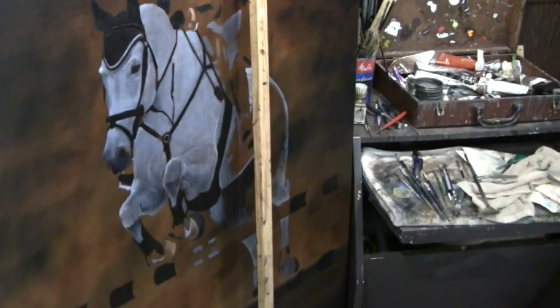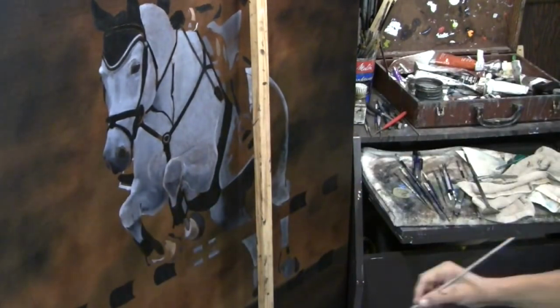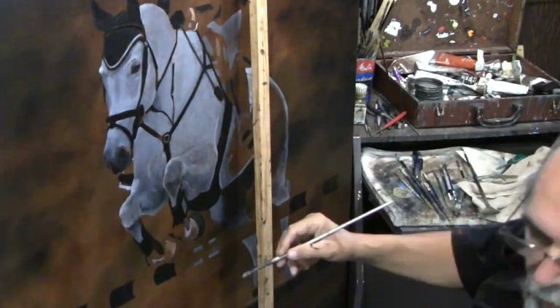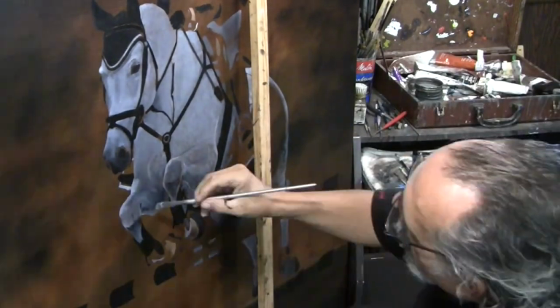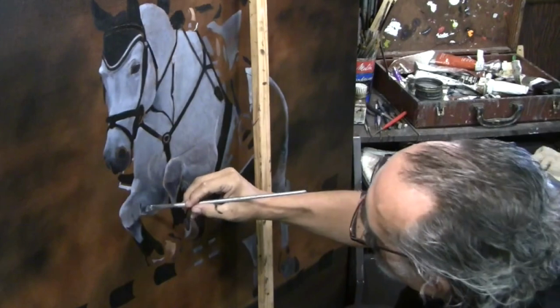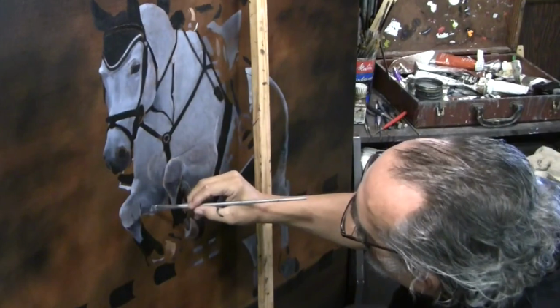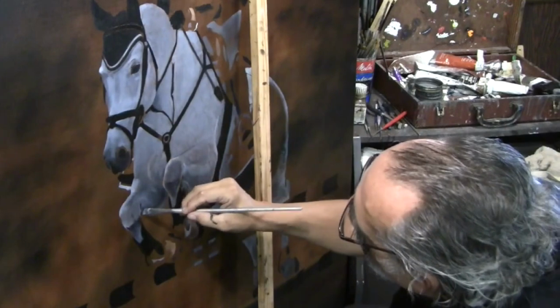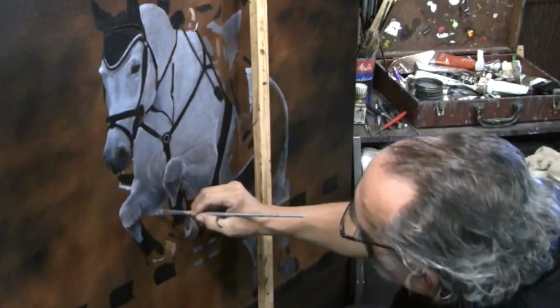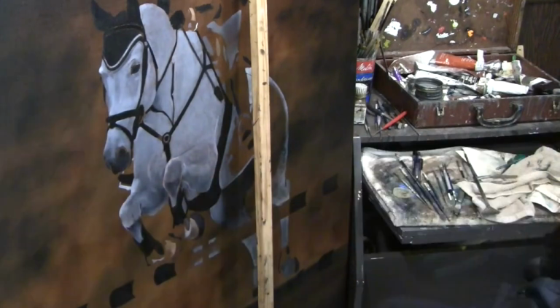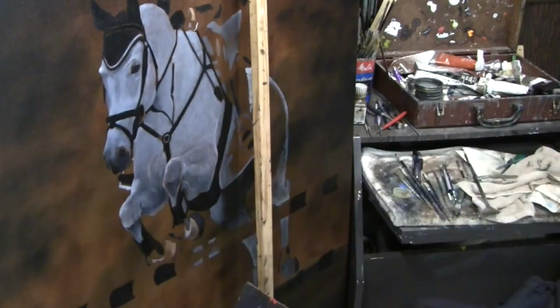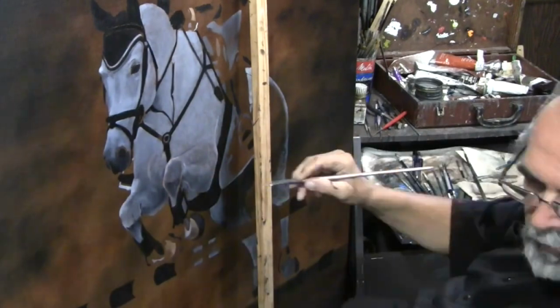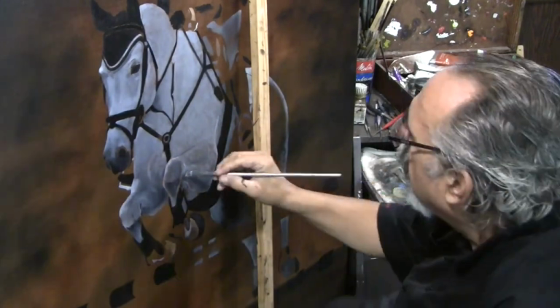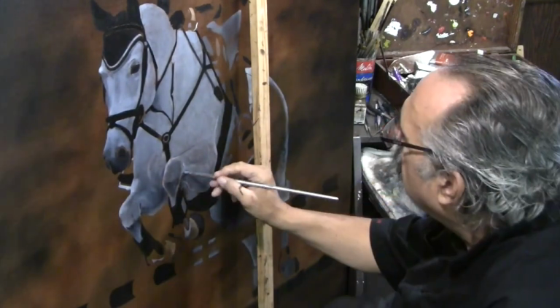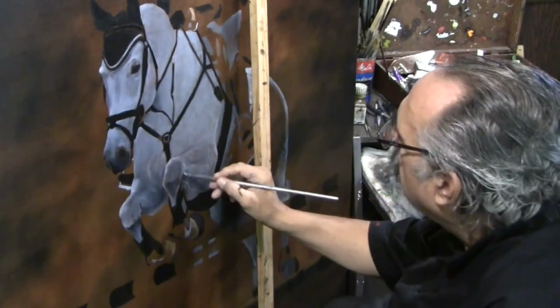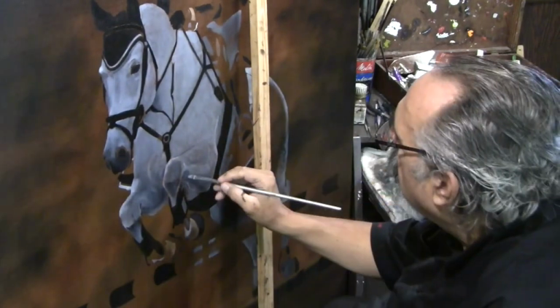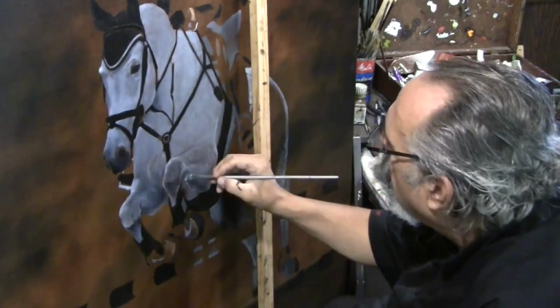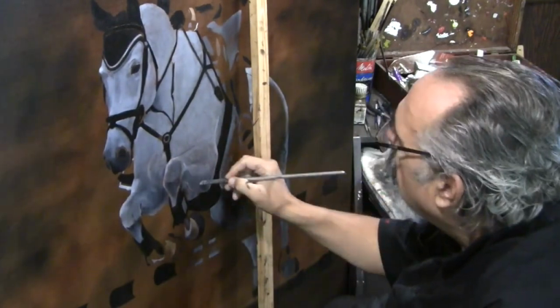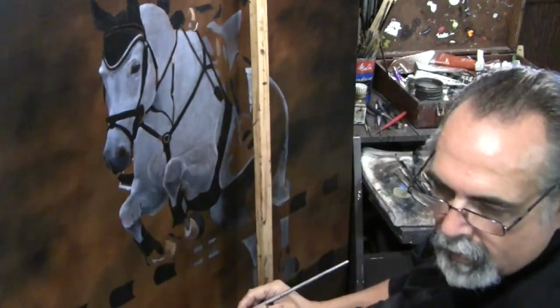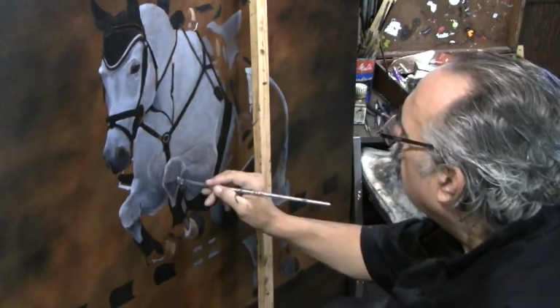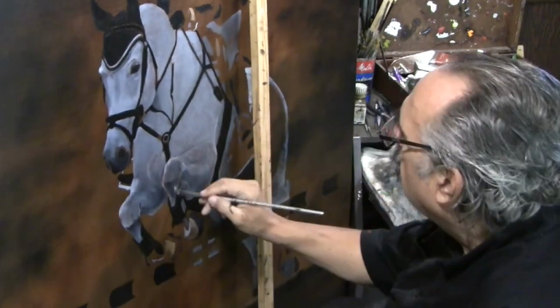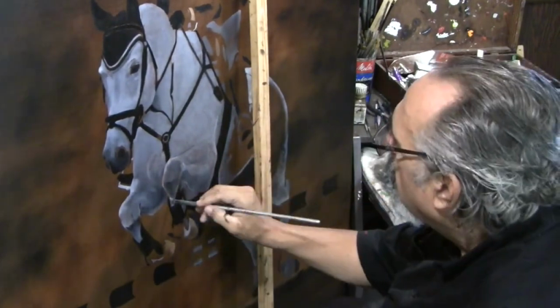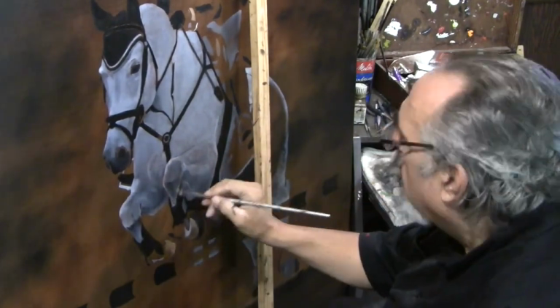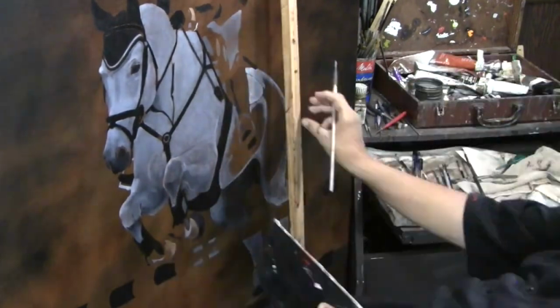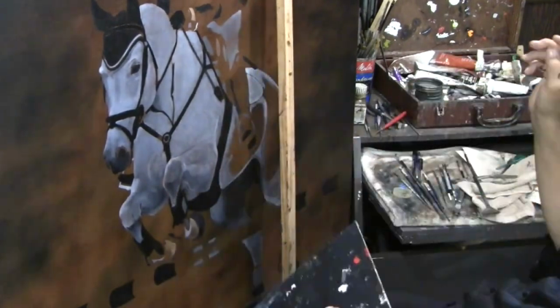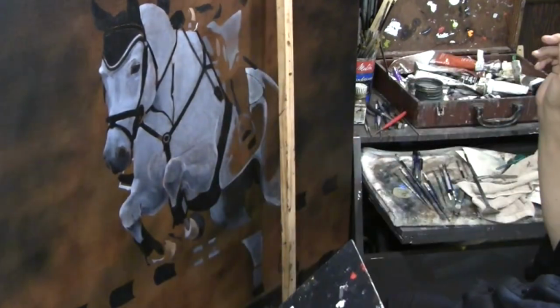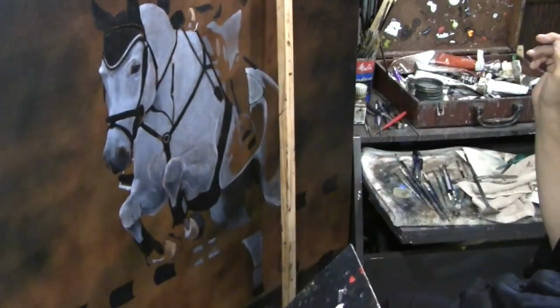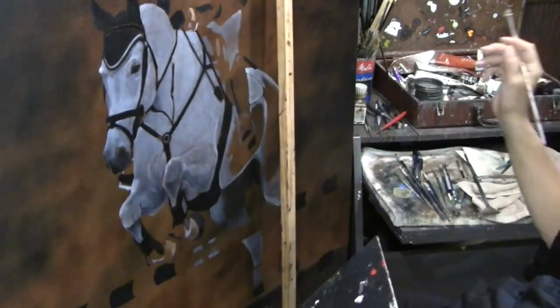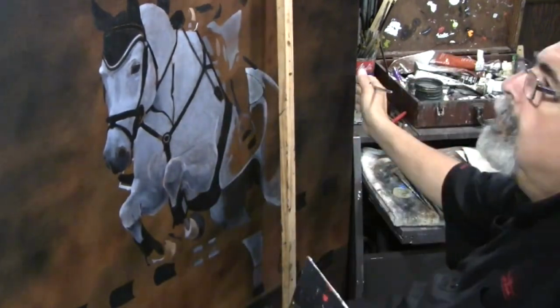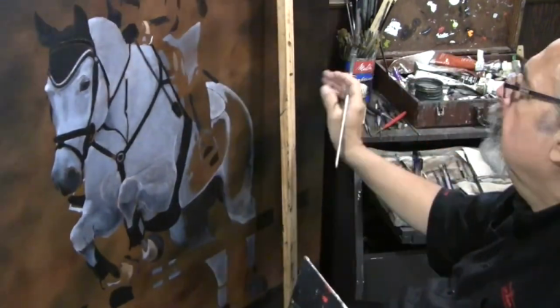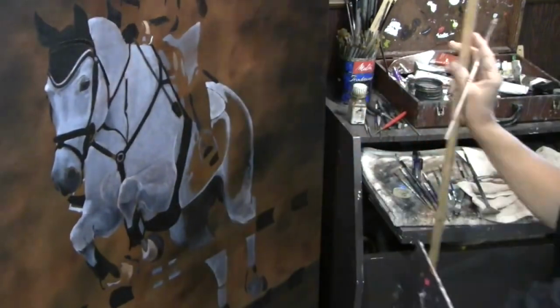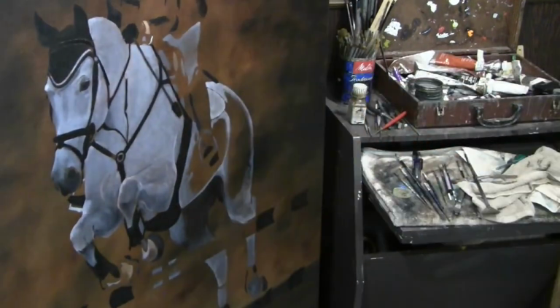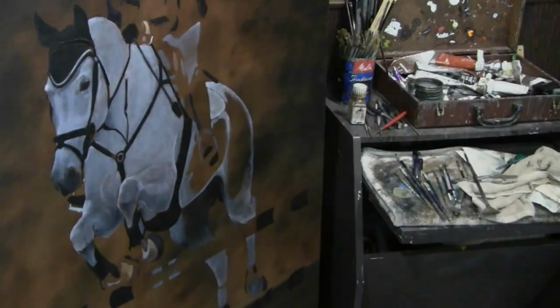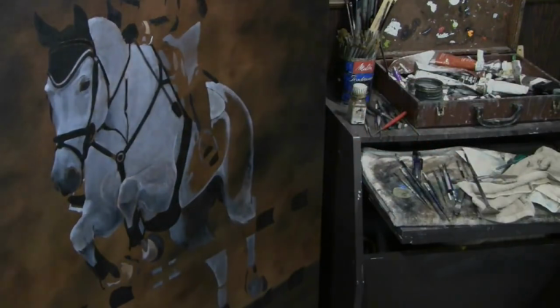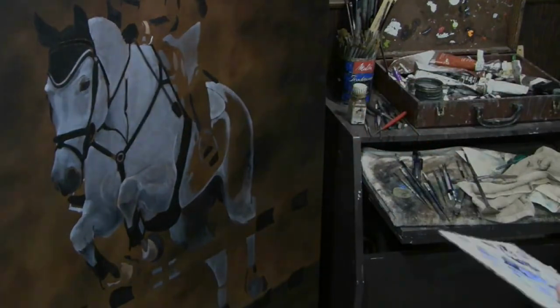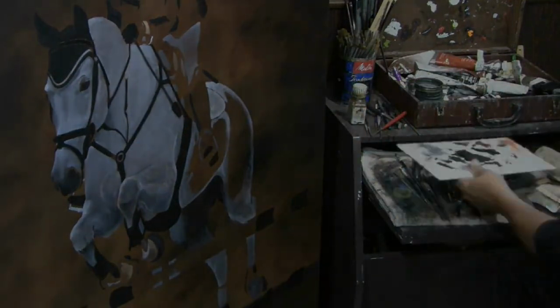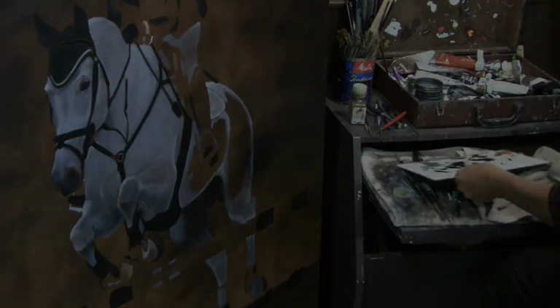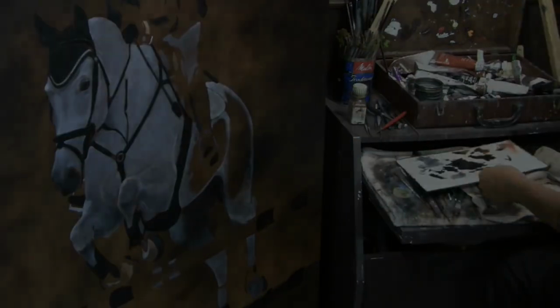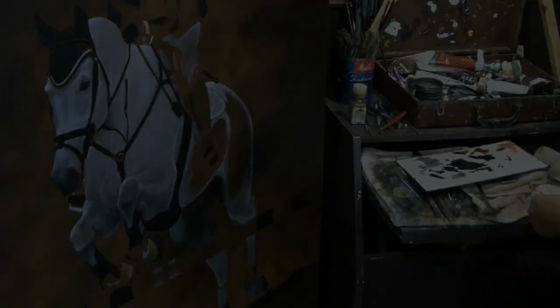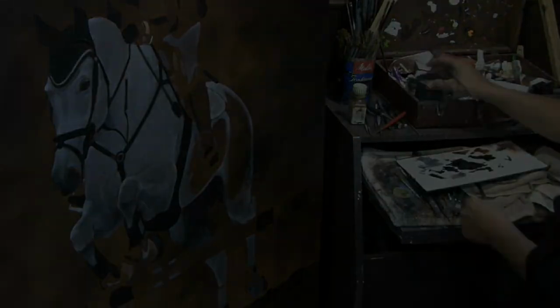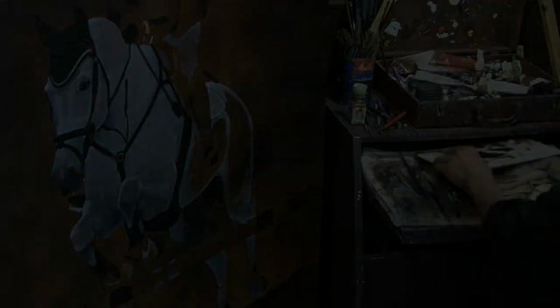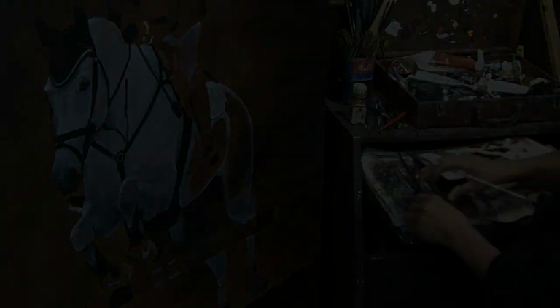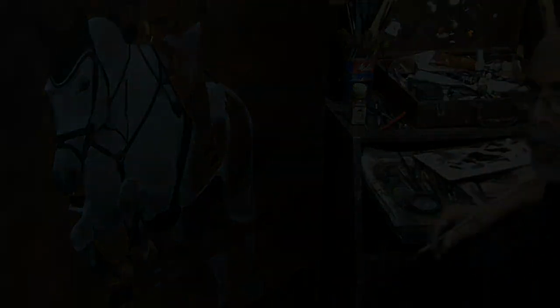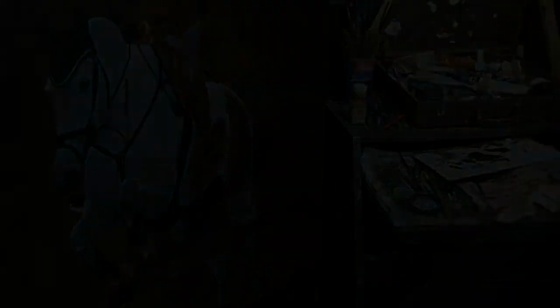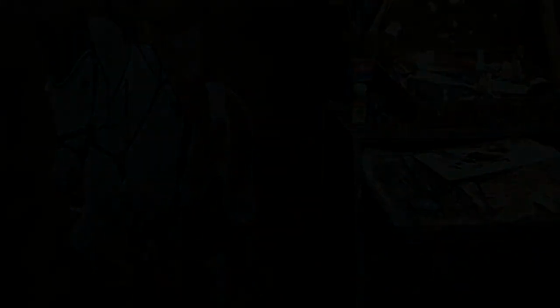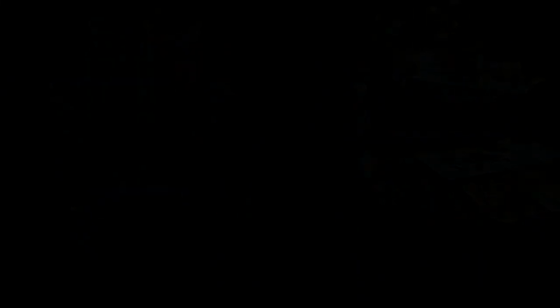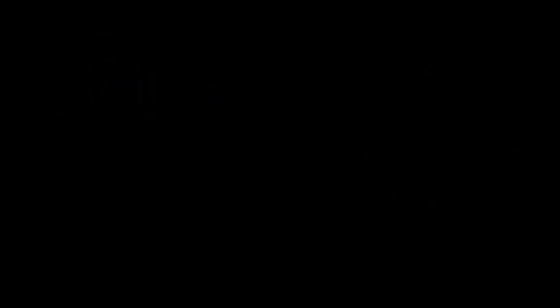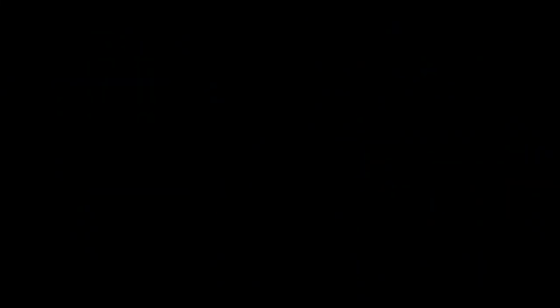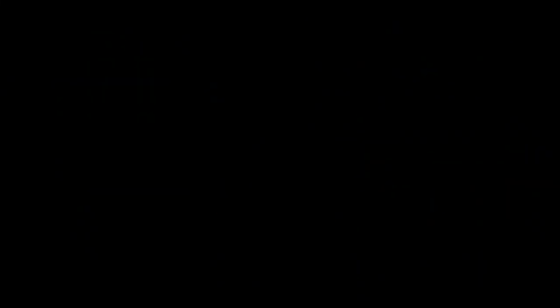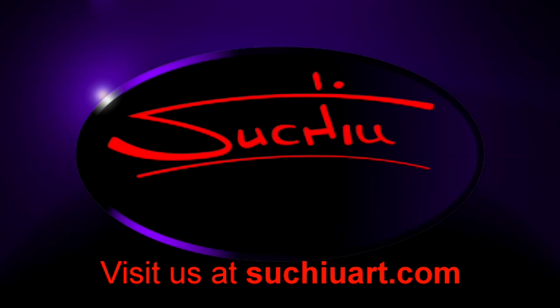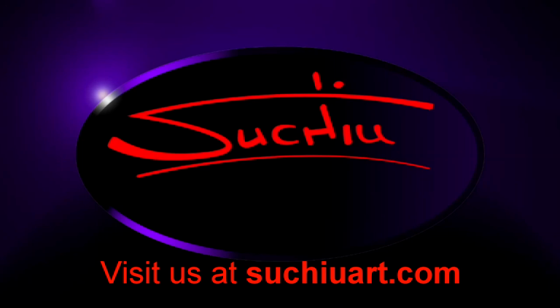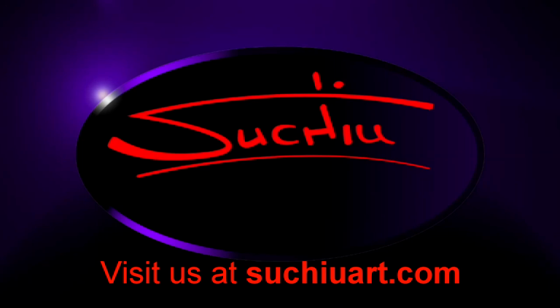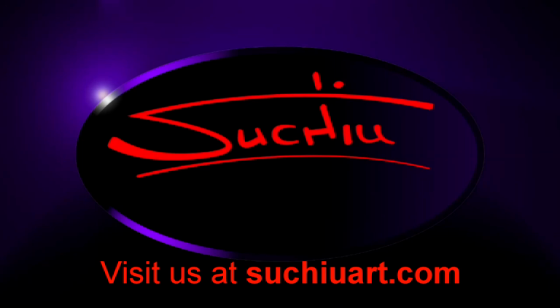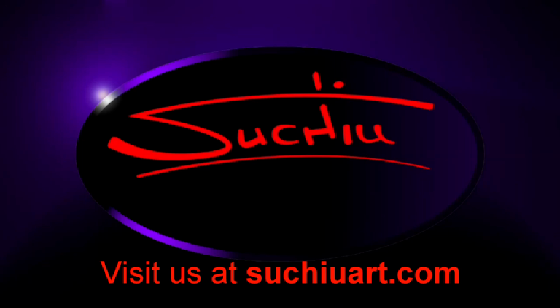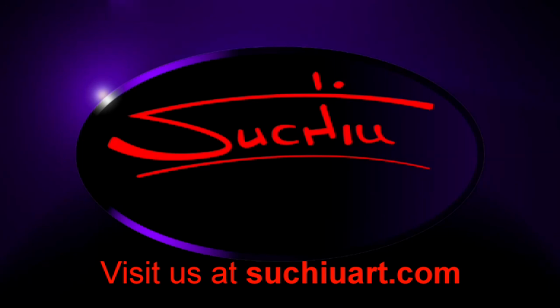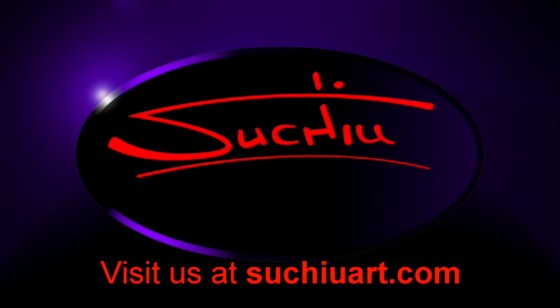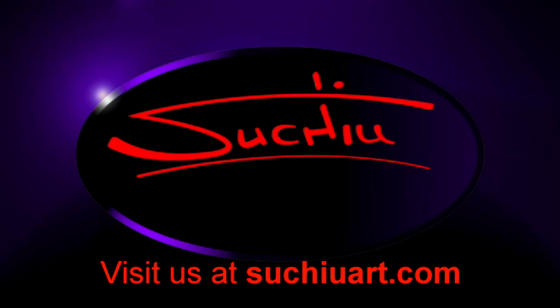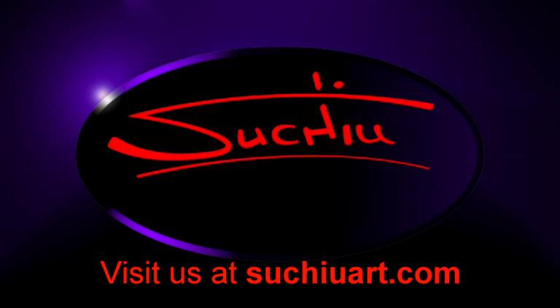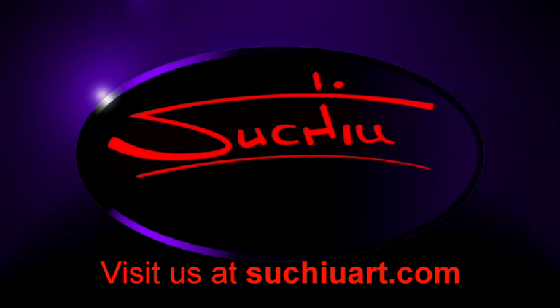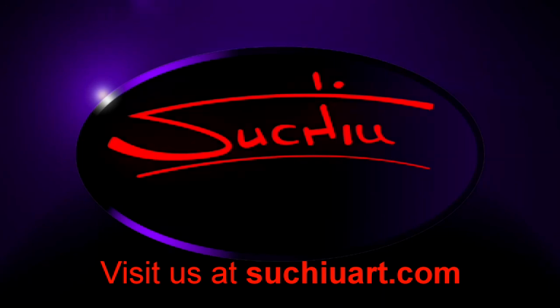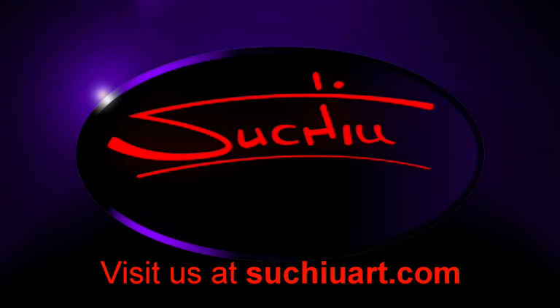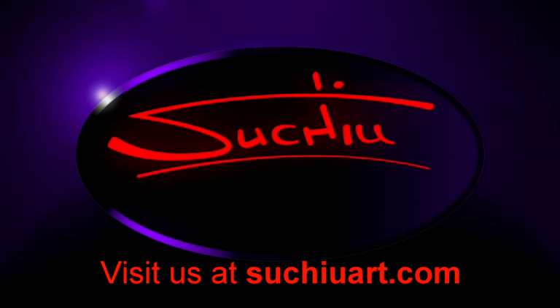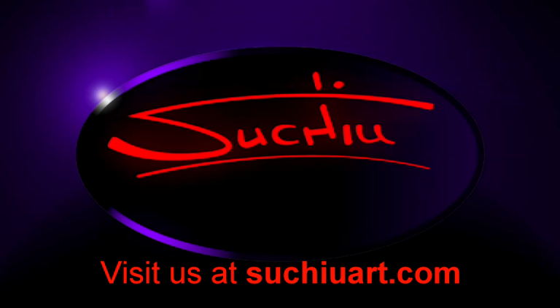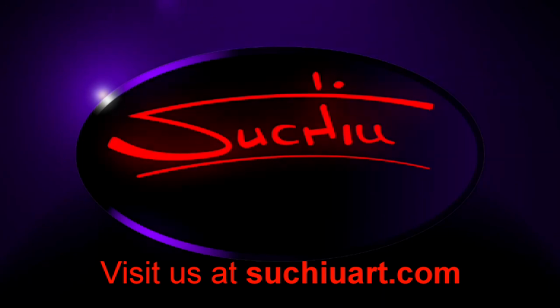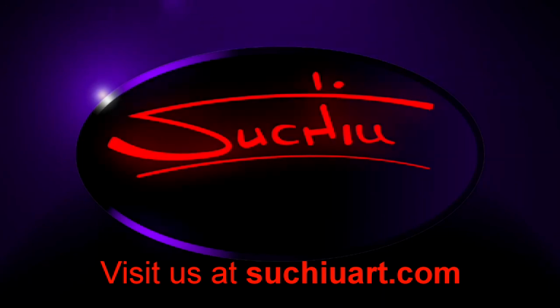As I finish up this one leg we're getting ready to close this video out. In the next one you'll see a lot more details happening, and I'll also start to work on the rider. See you later guys, take care.